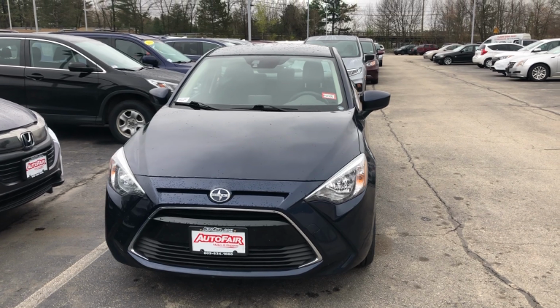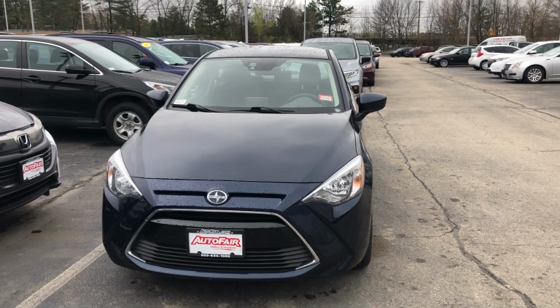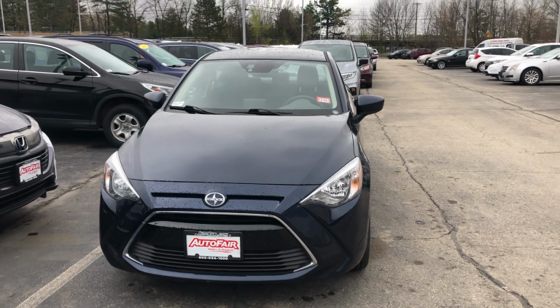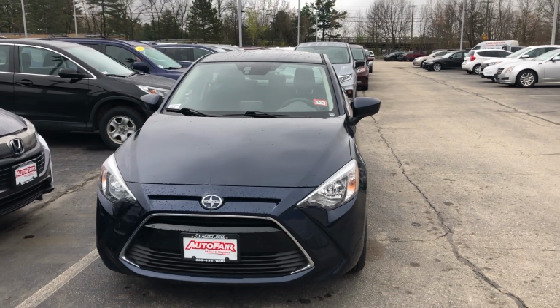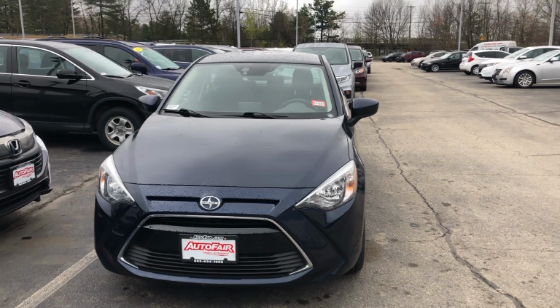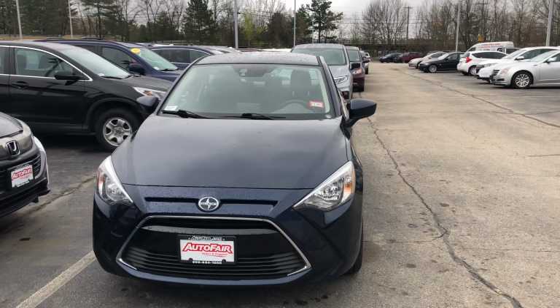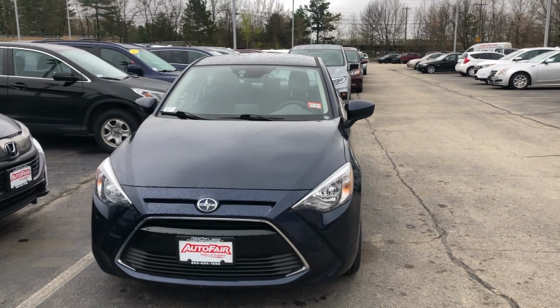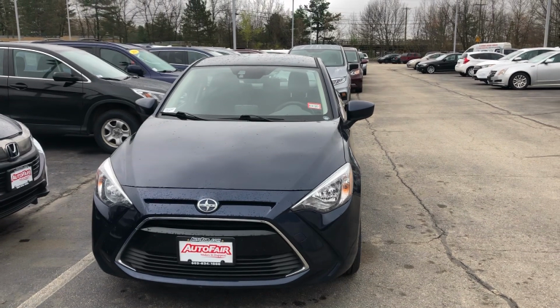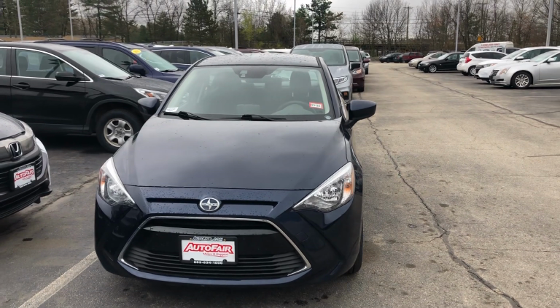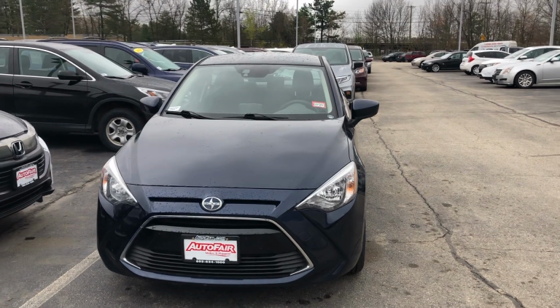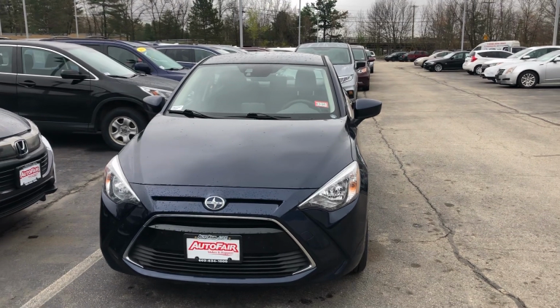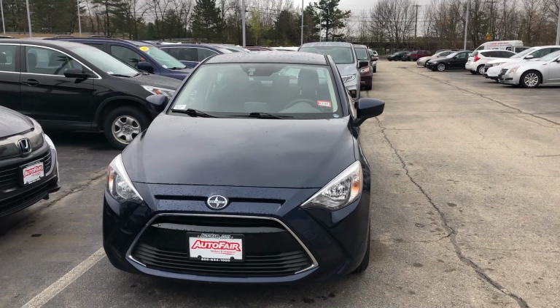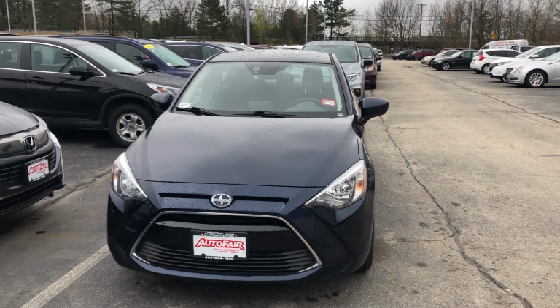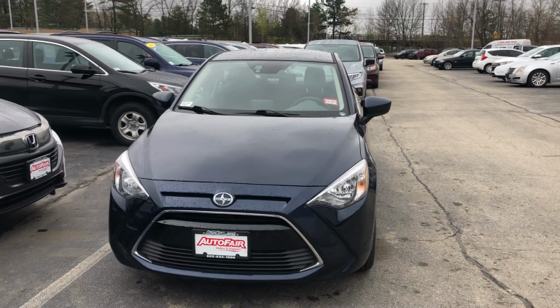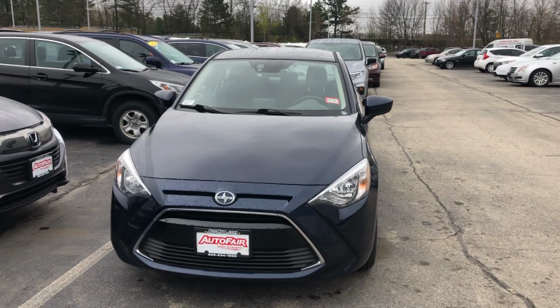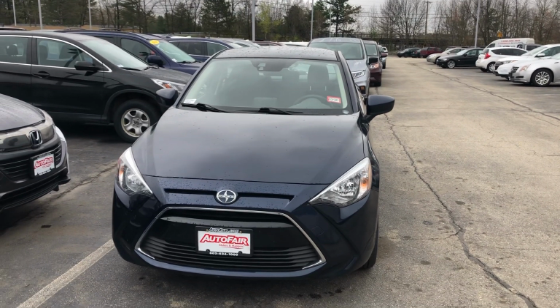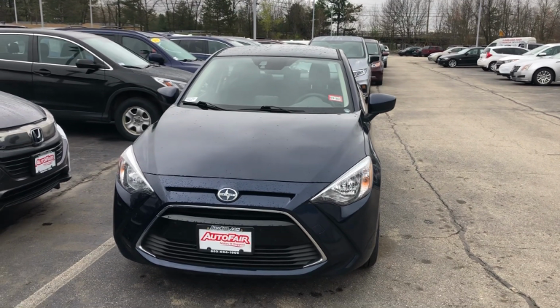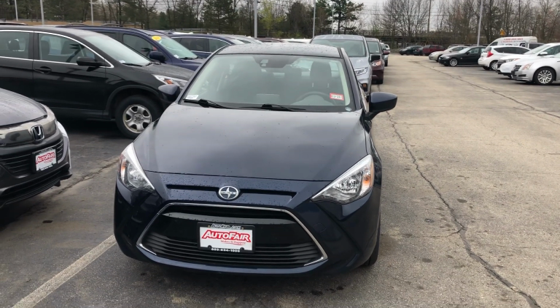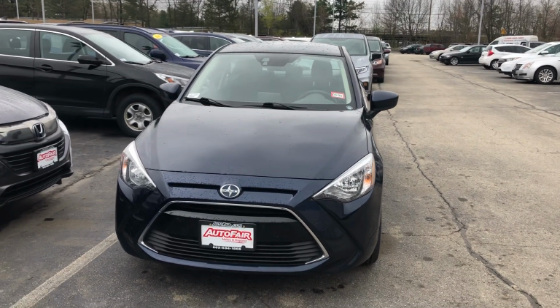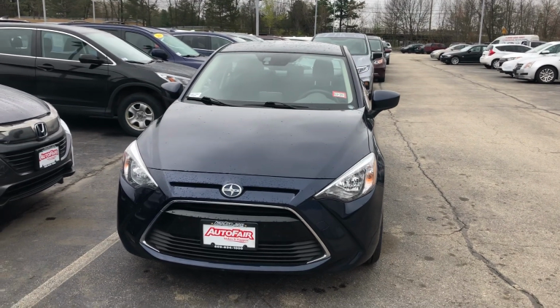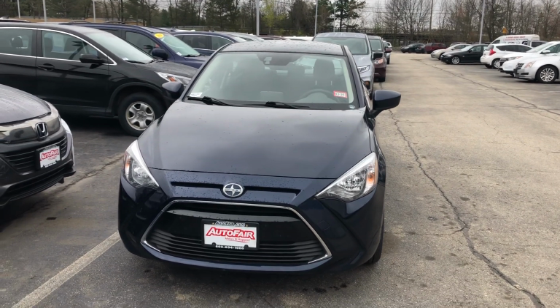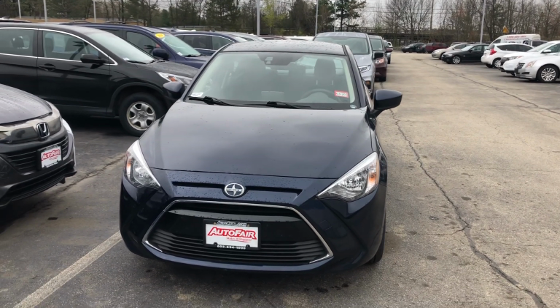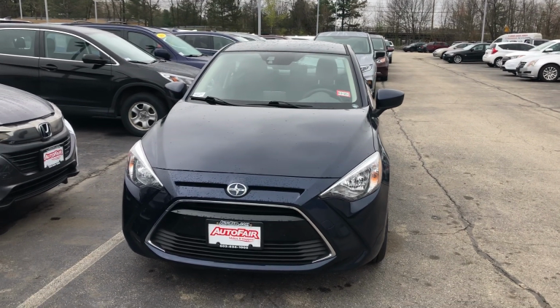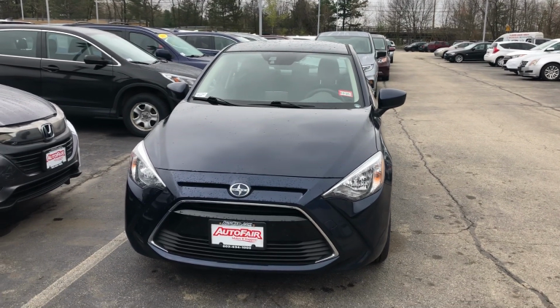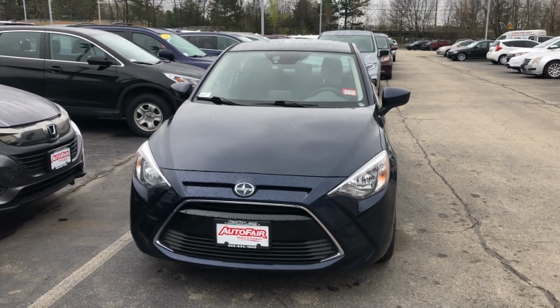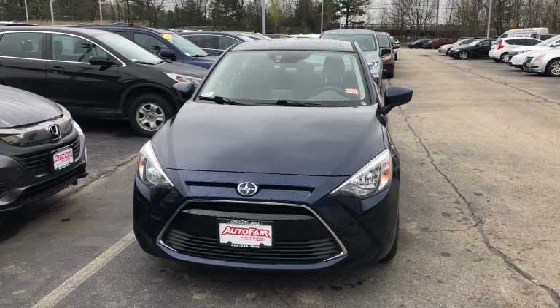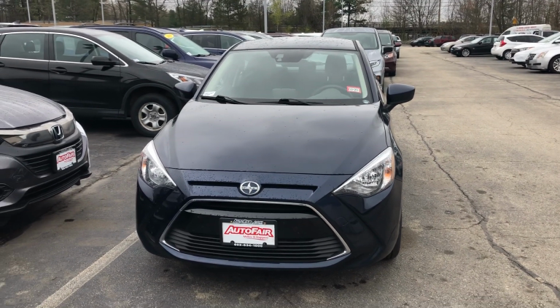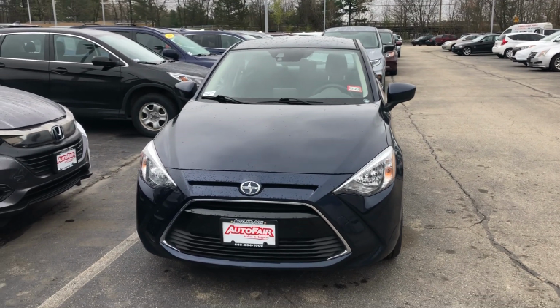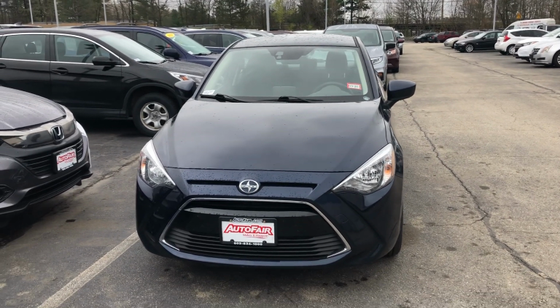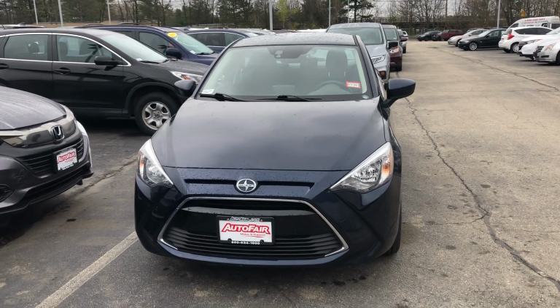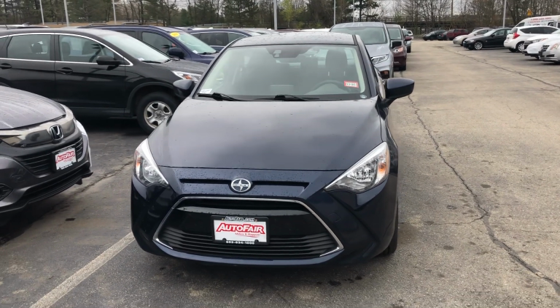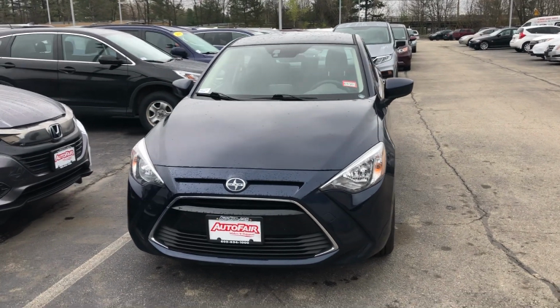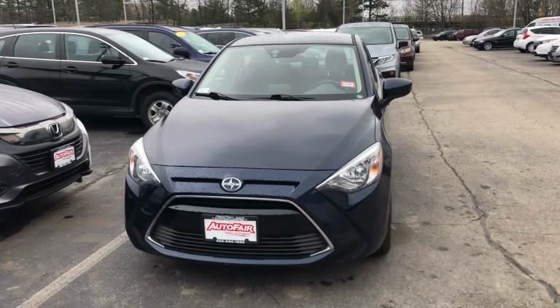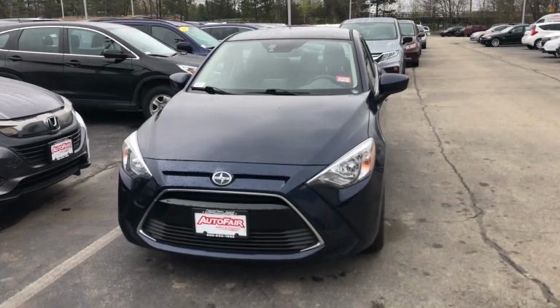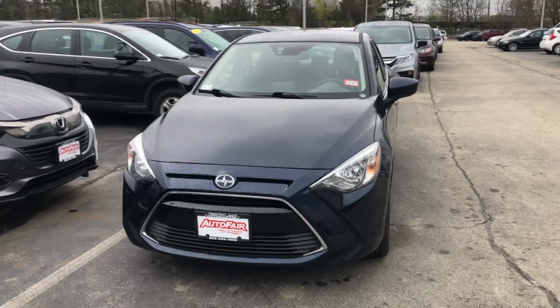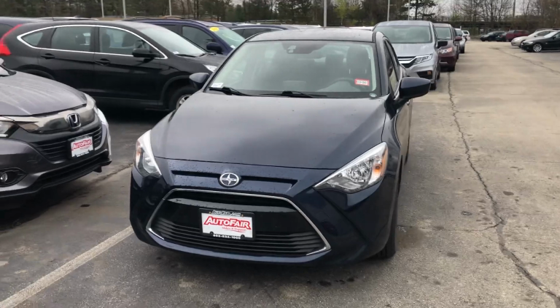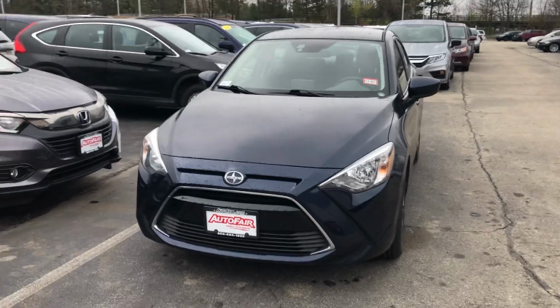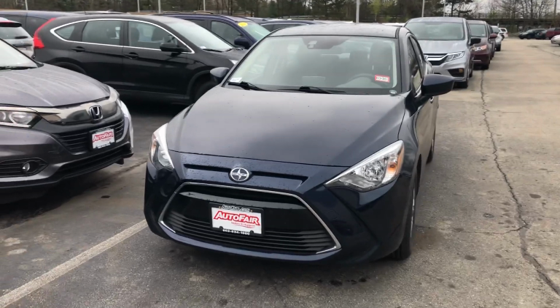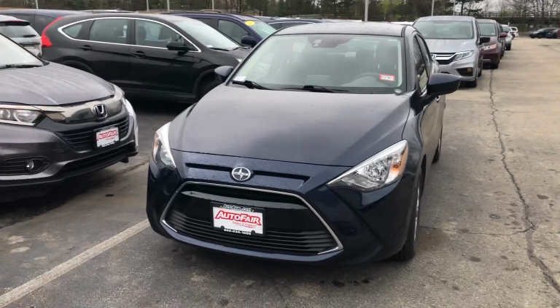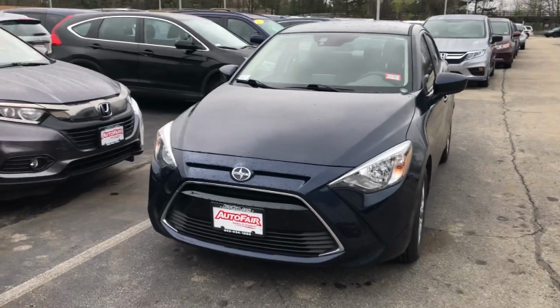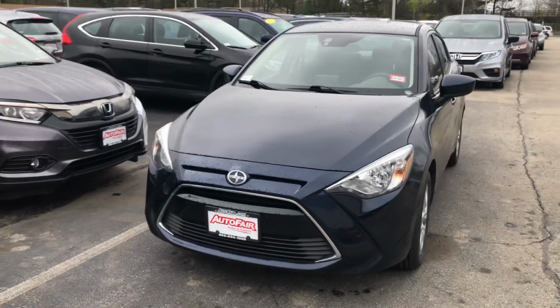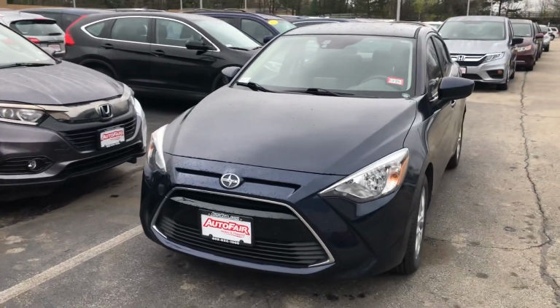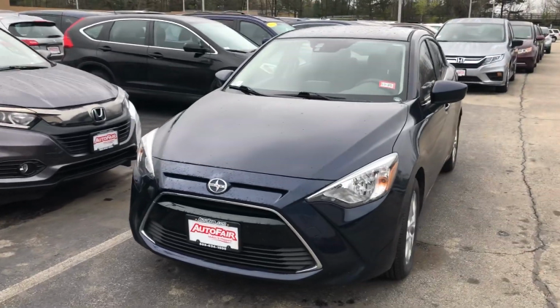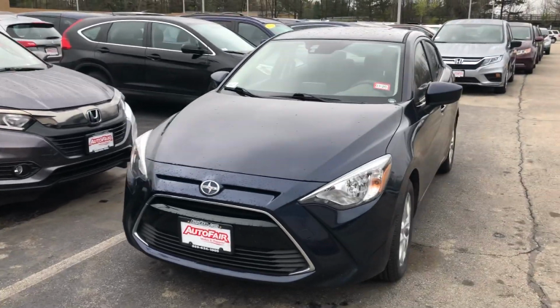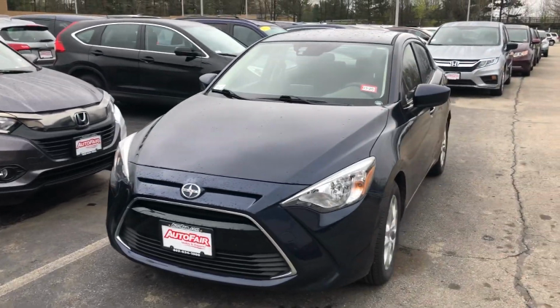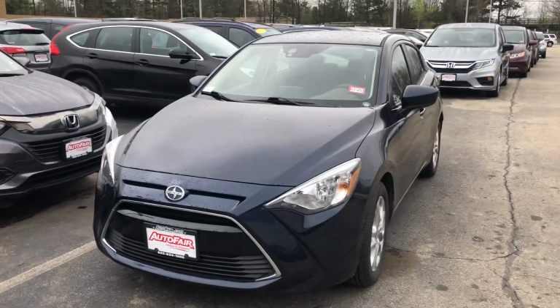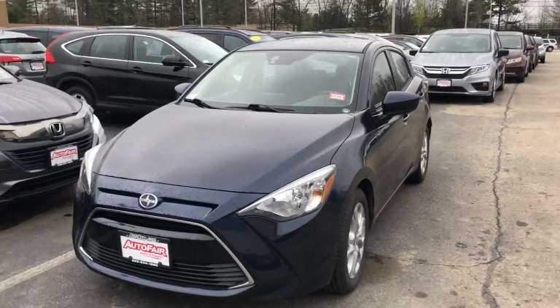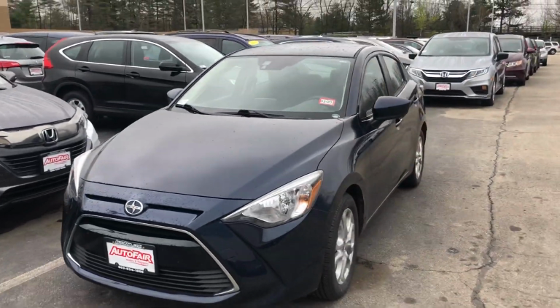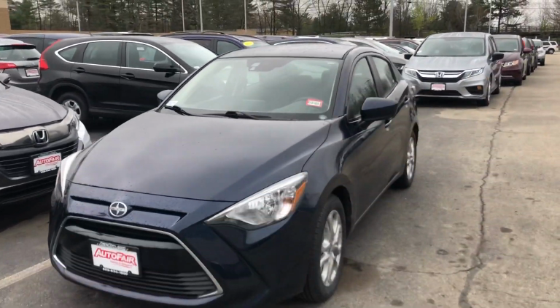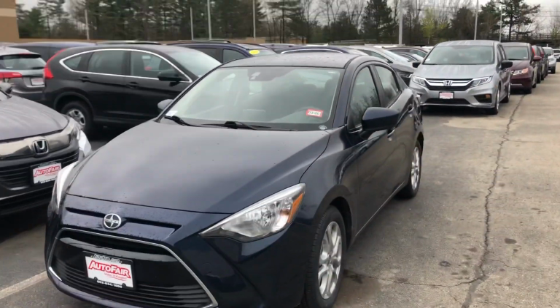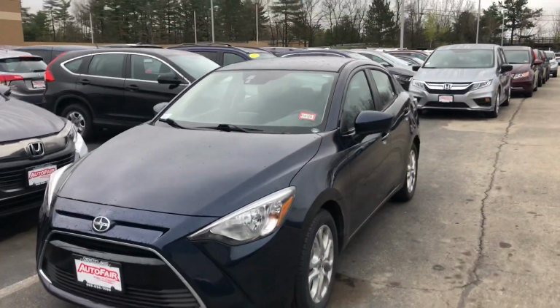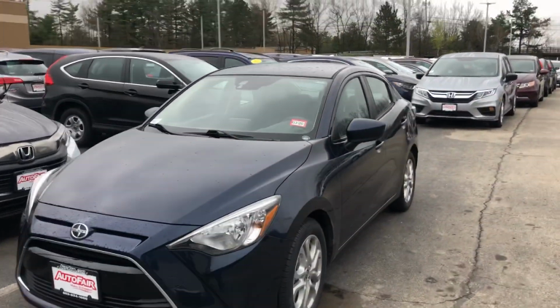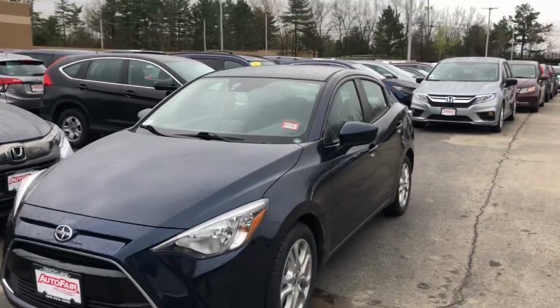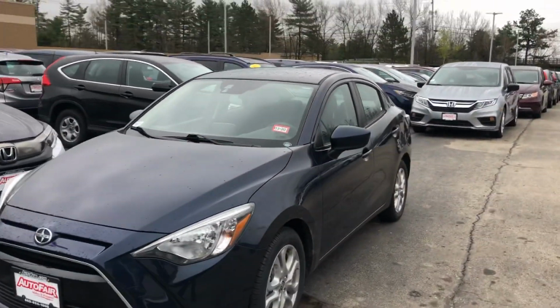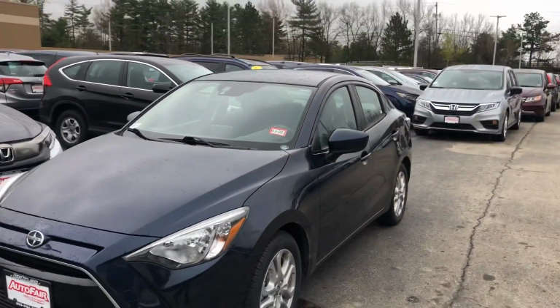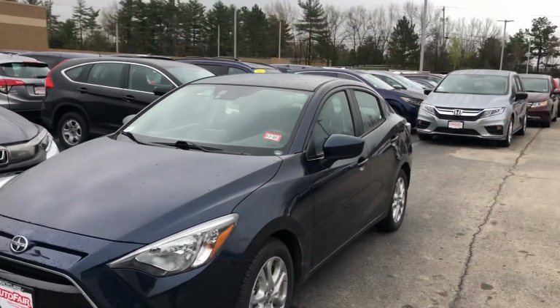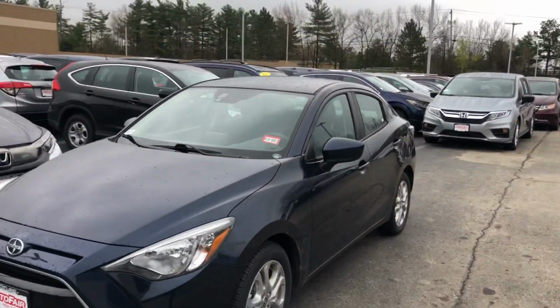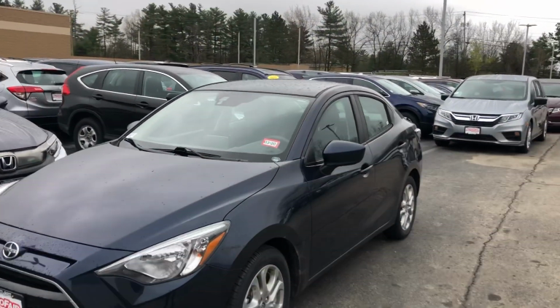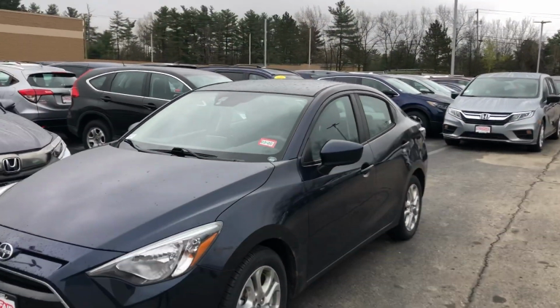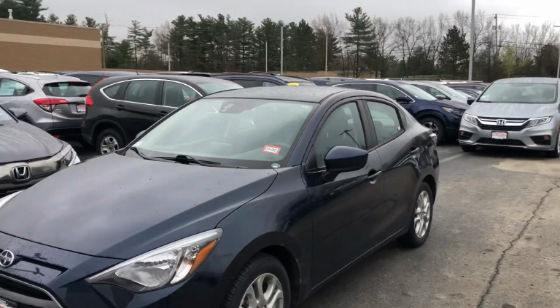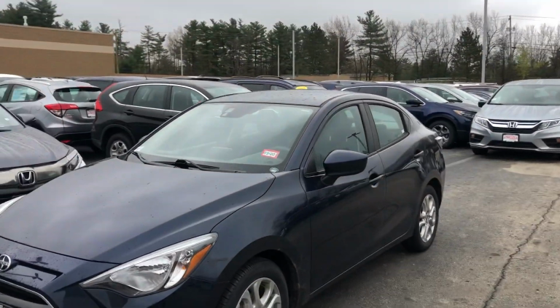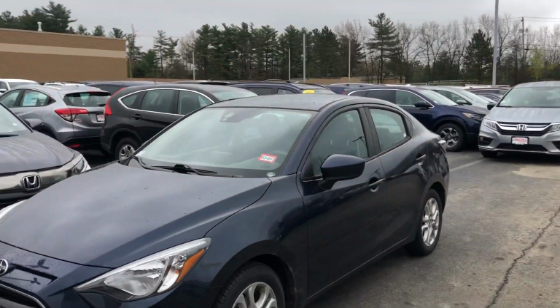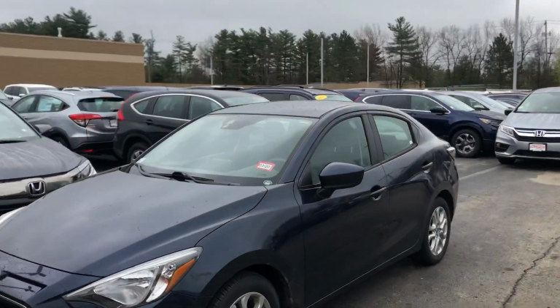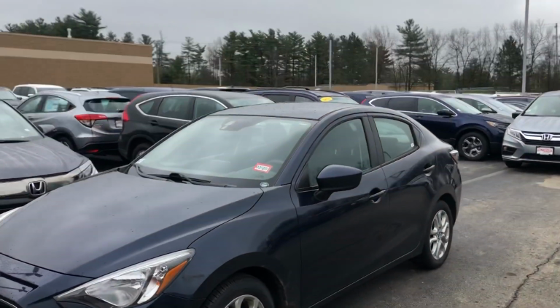Hello Frederick, Nick here from AutoFair Honda. I just want to get you a quick walk-around video on the car you inquired about online last night.